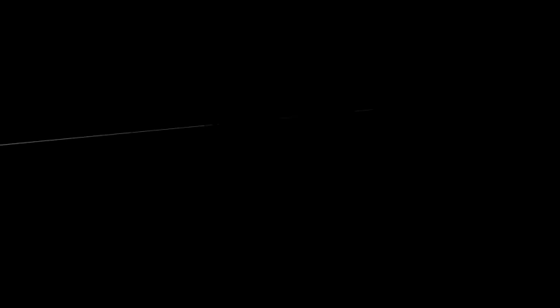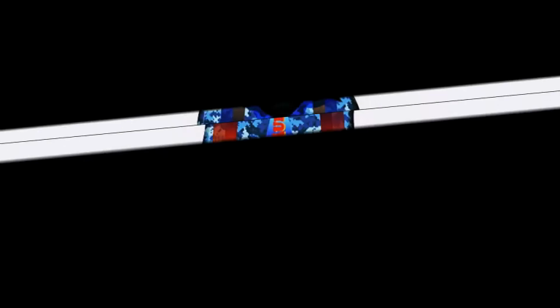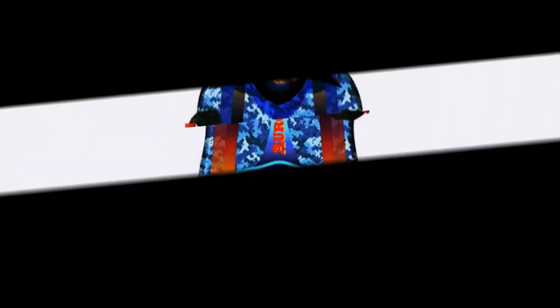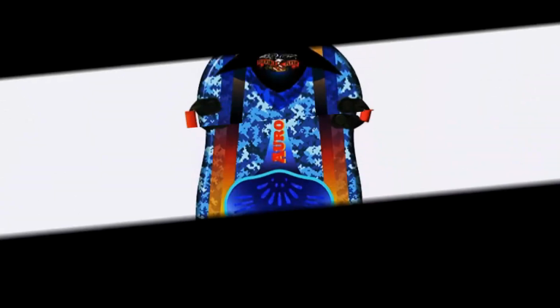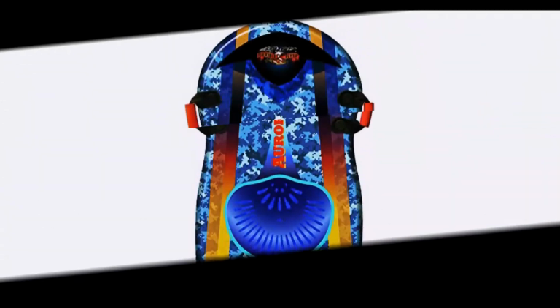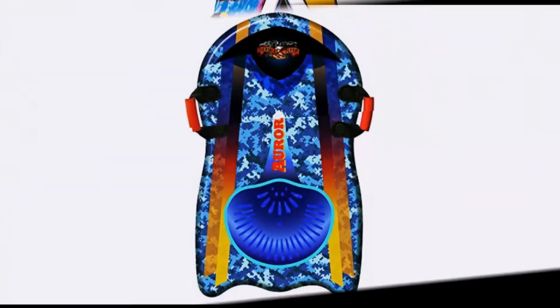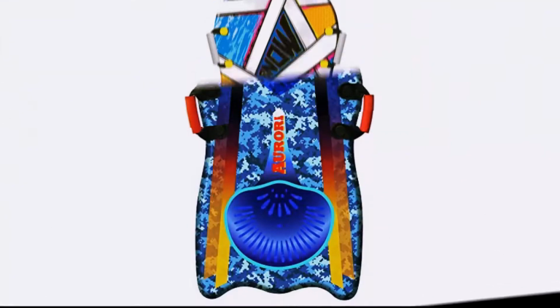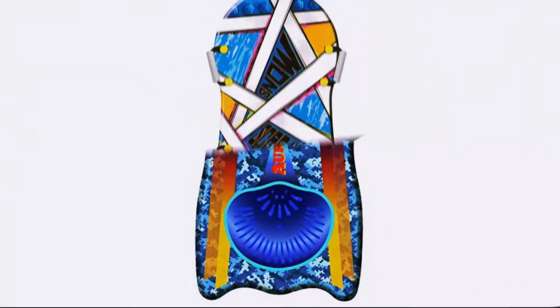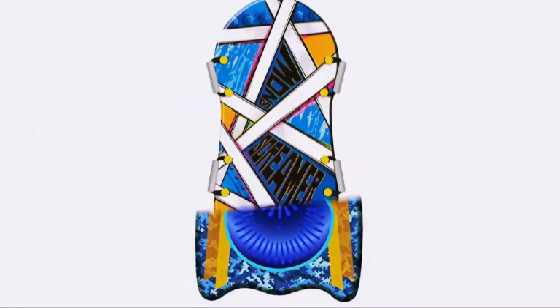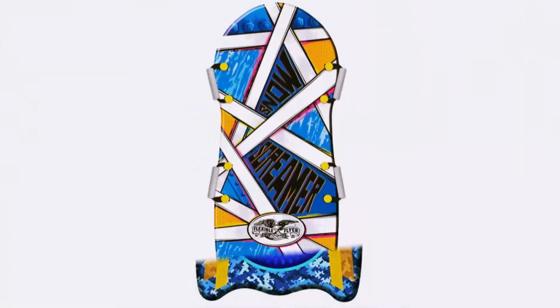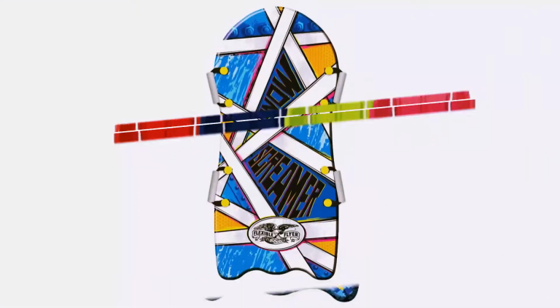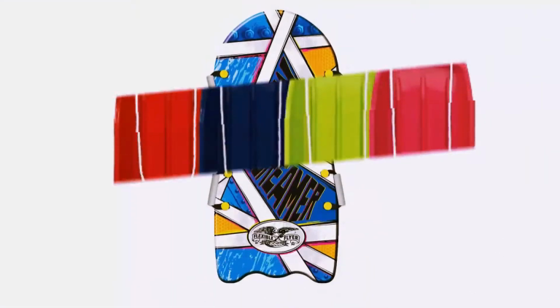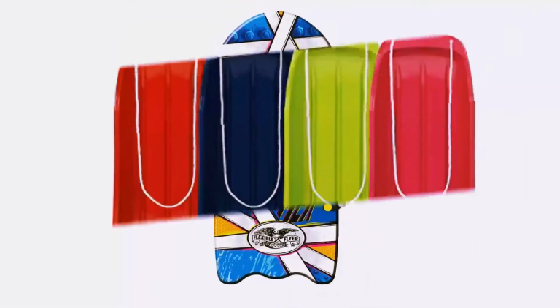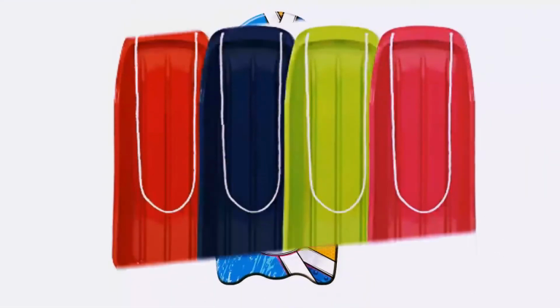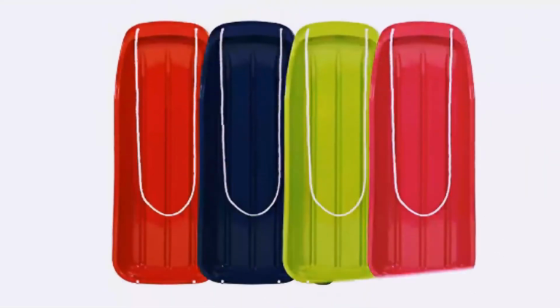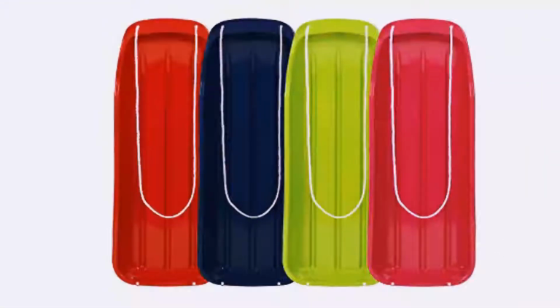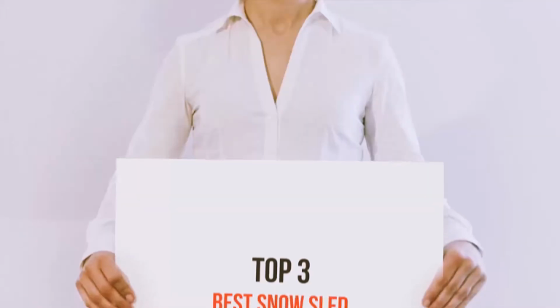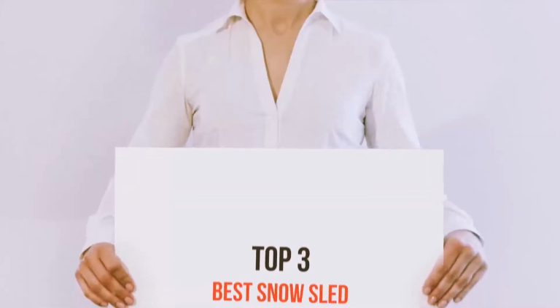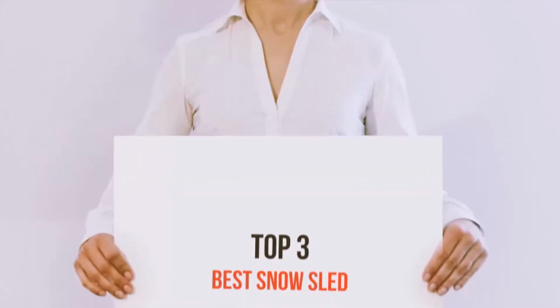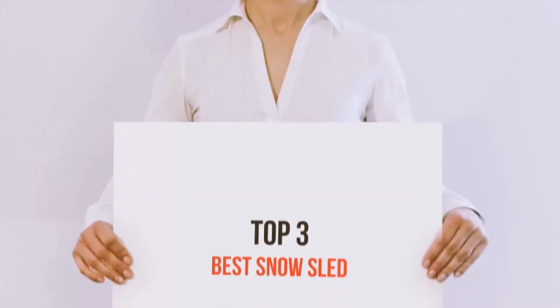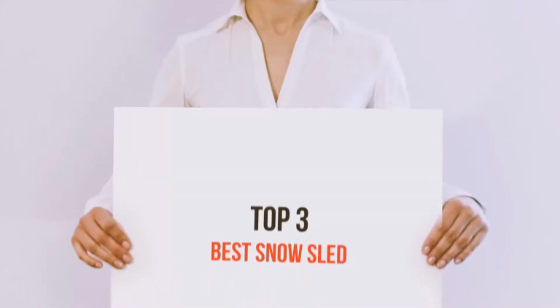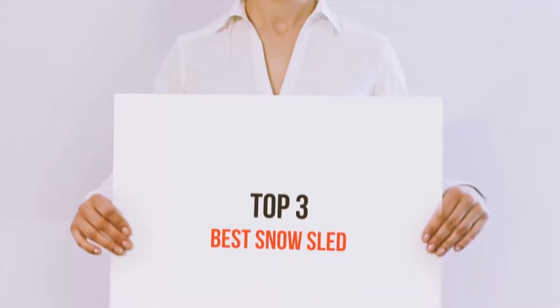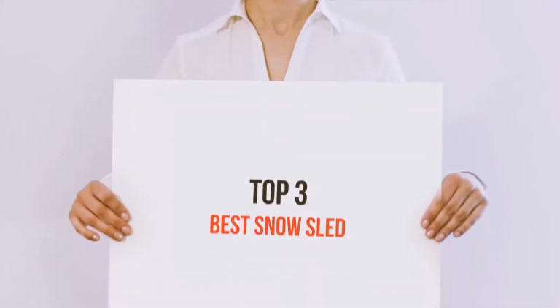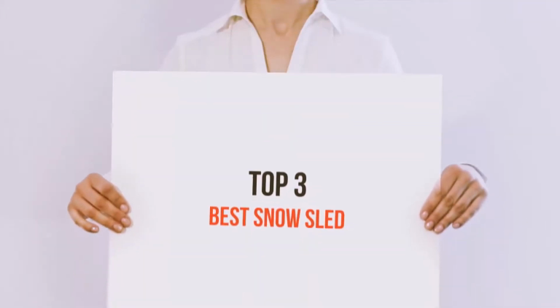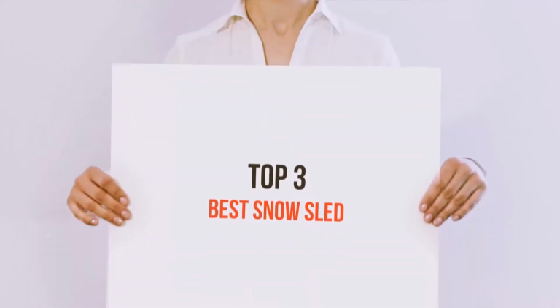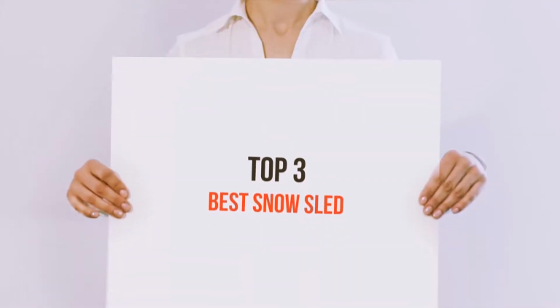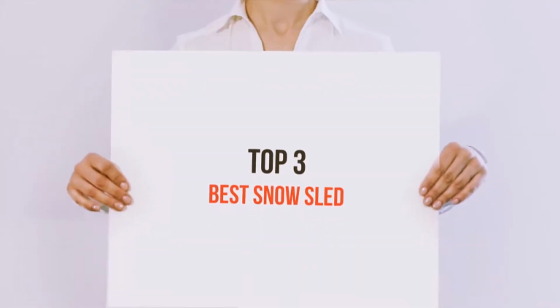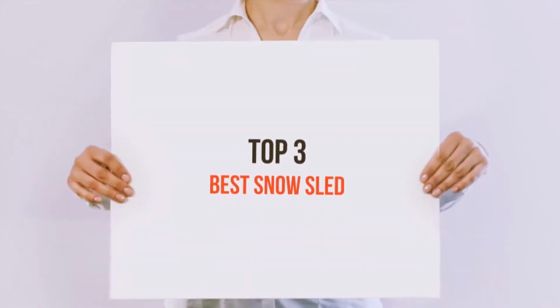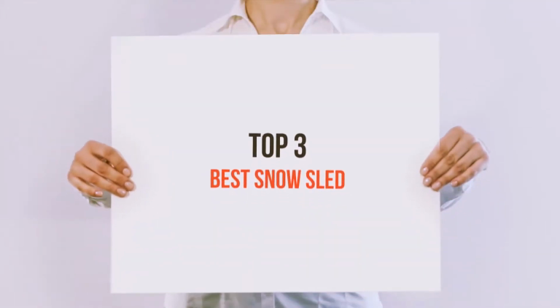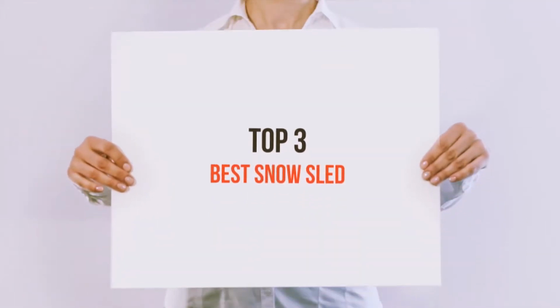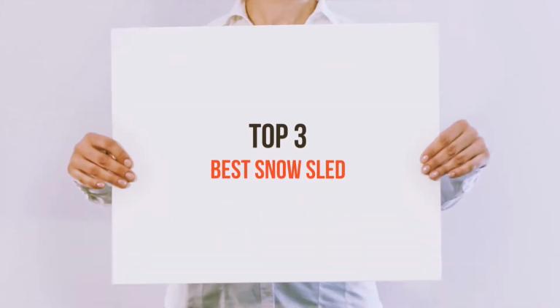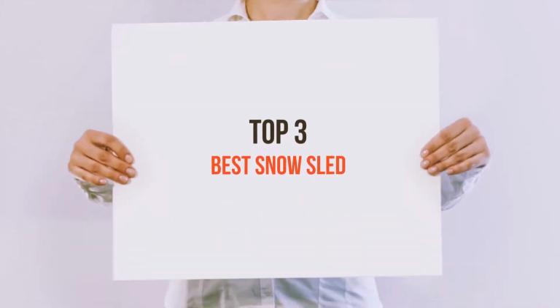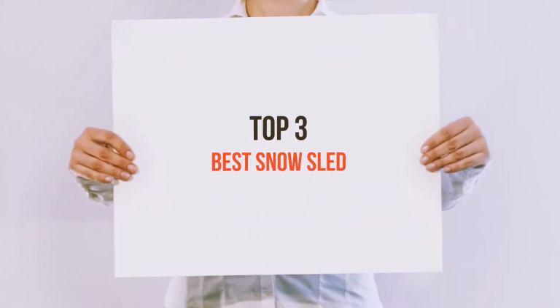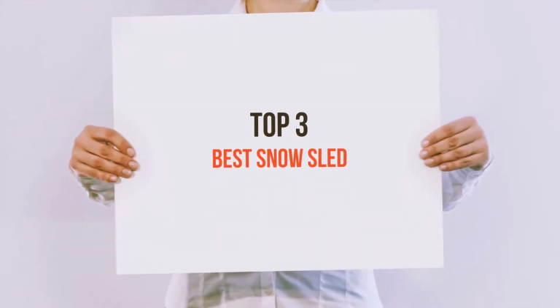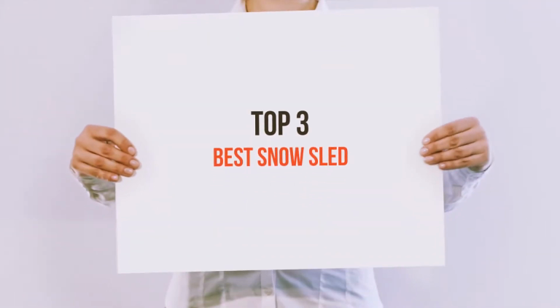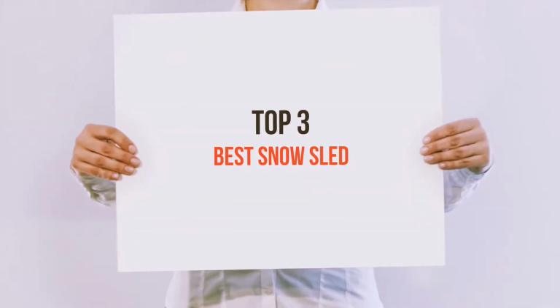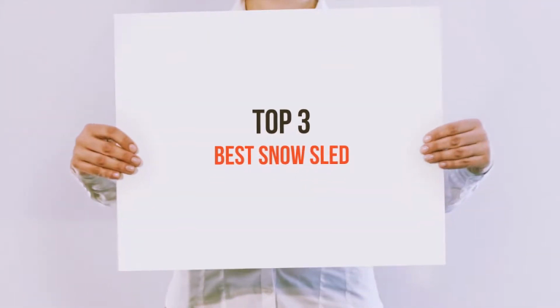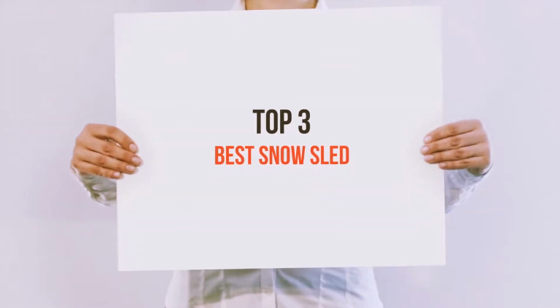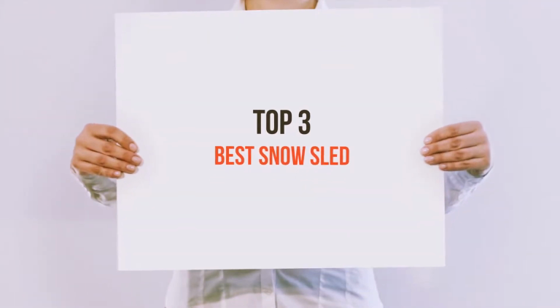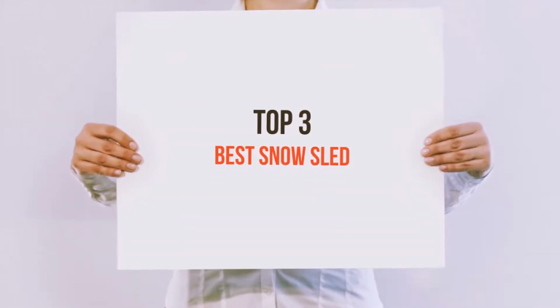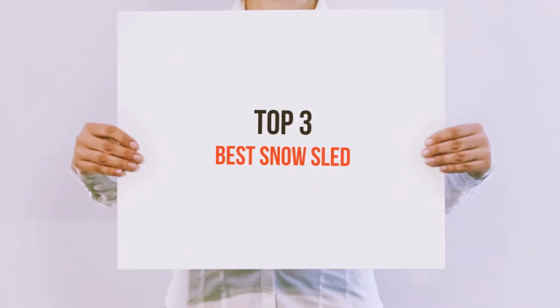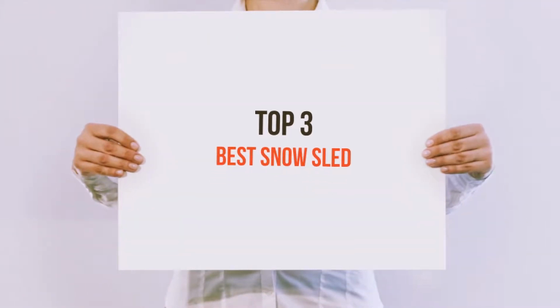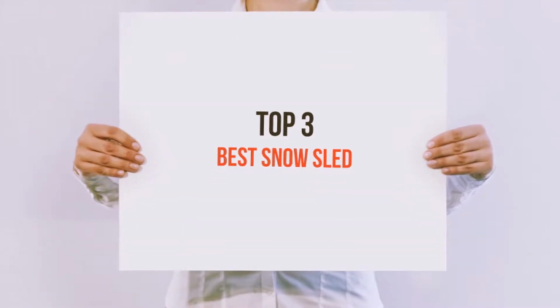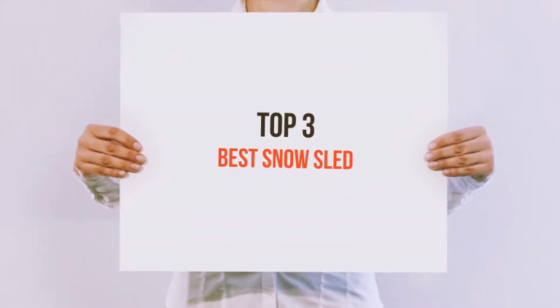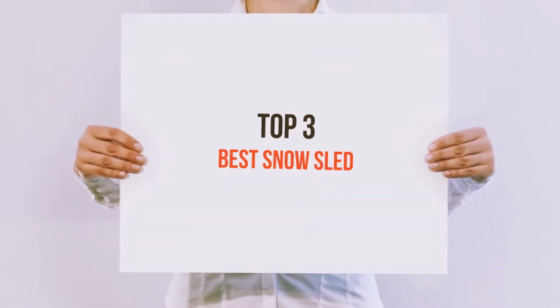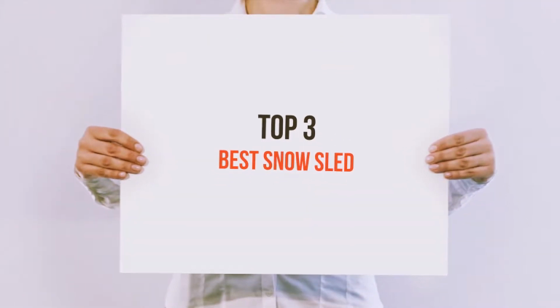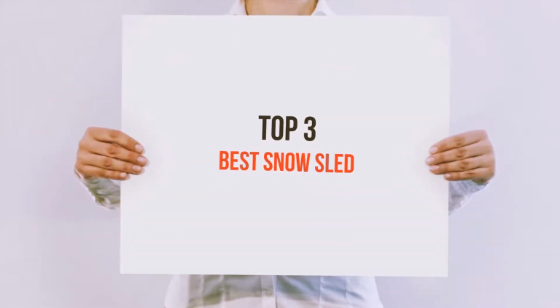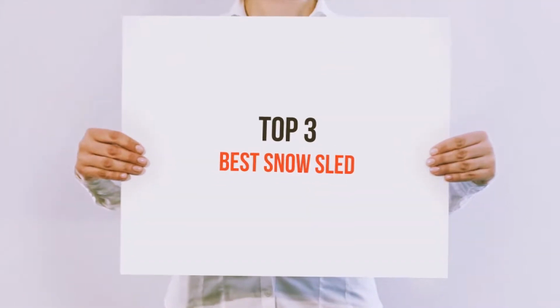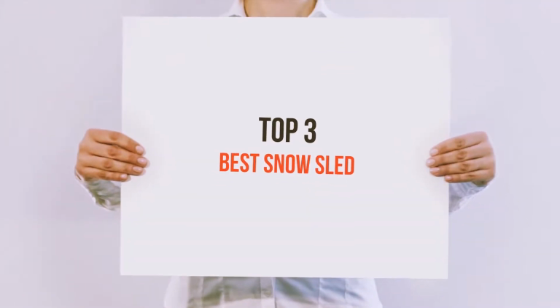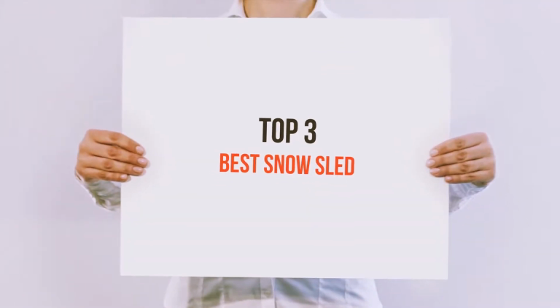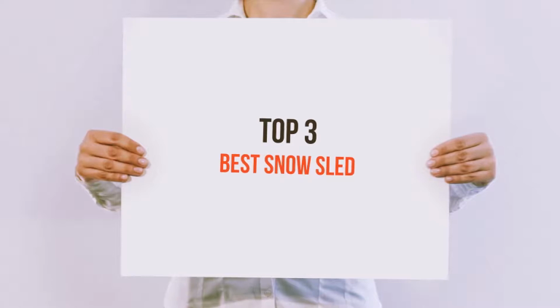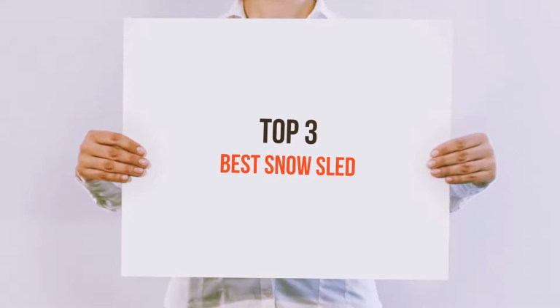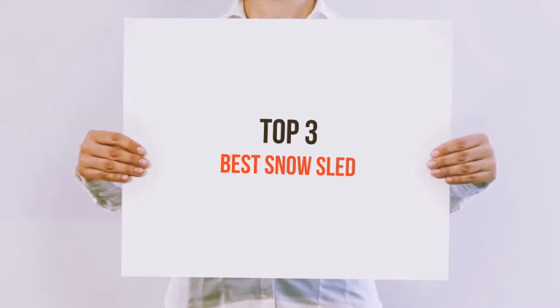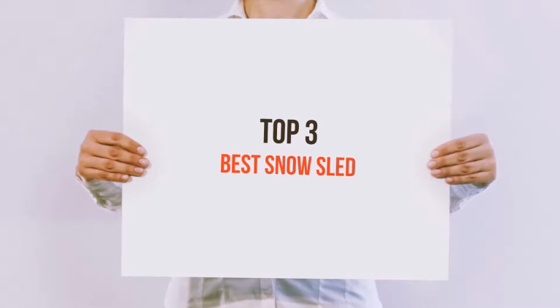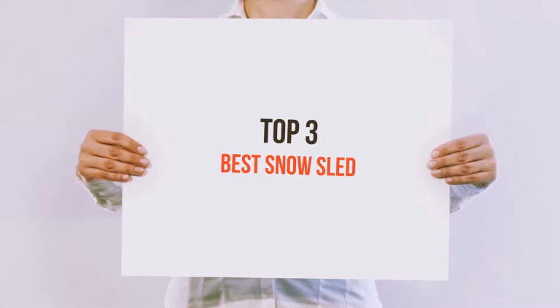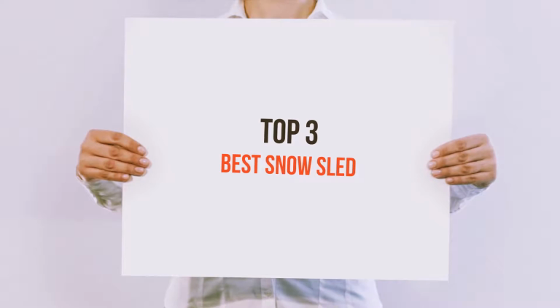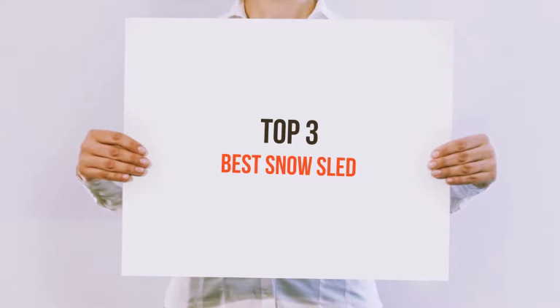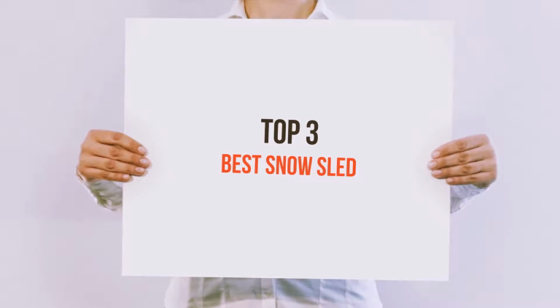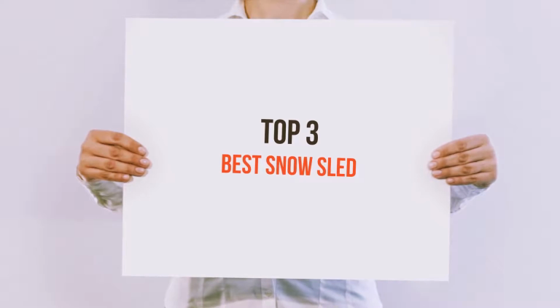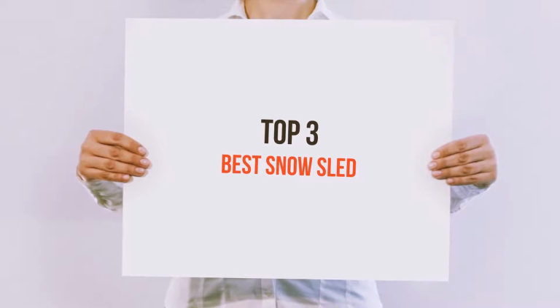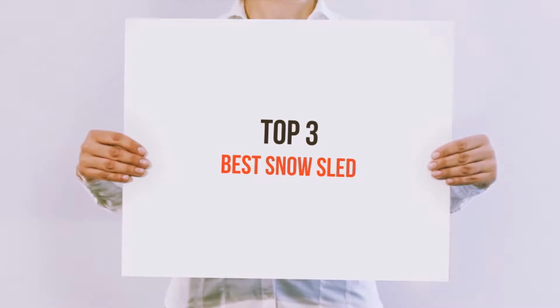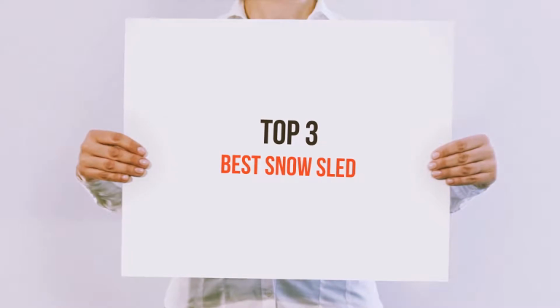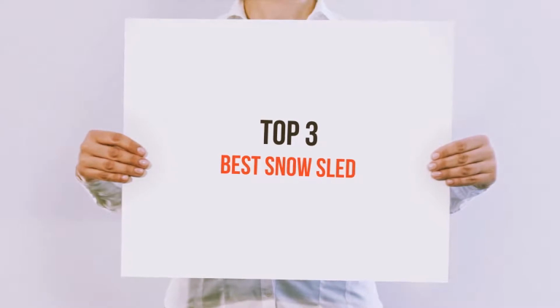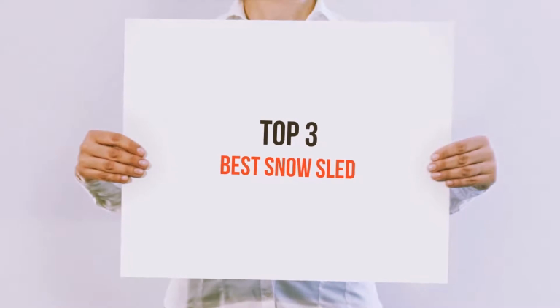Hello guys, welcome back to my channel. Today I'm gonna talk about the top 3 best snow sleds.